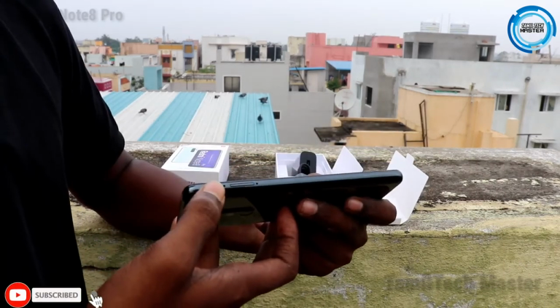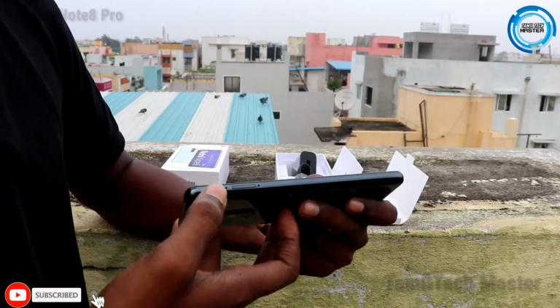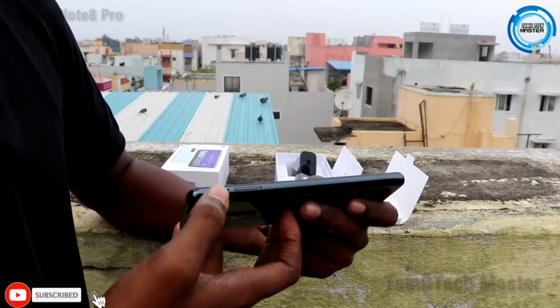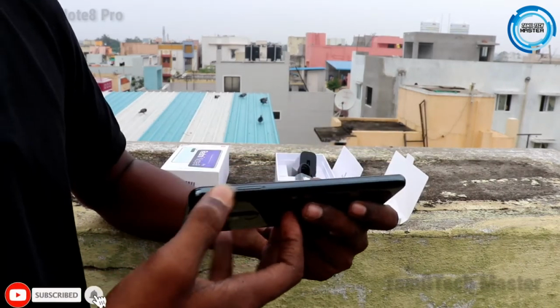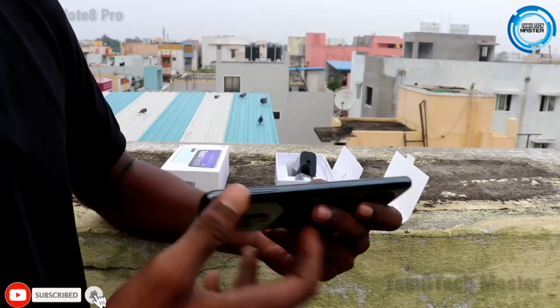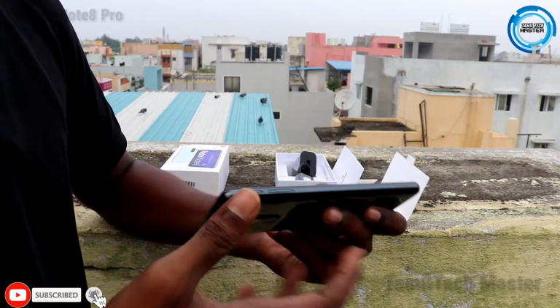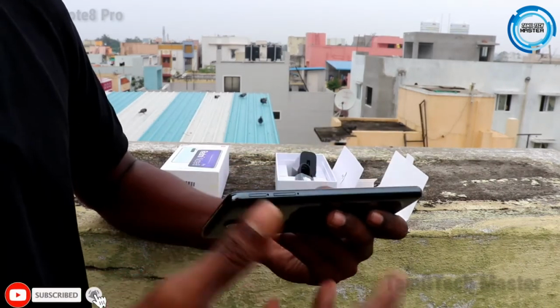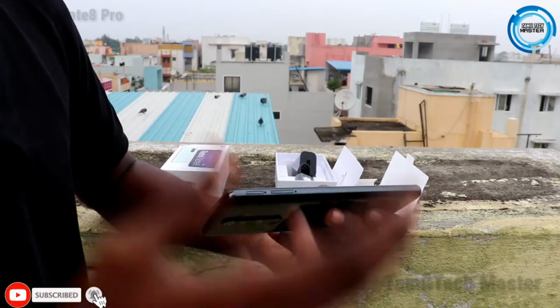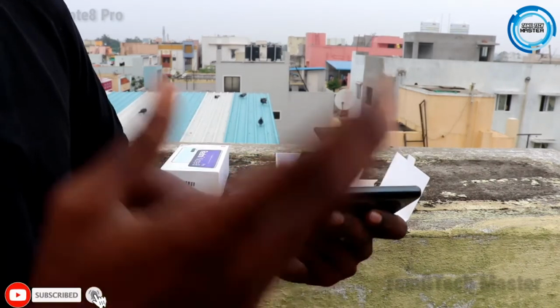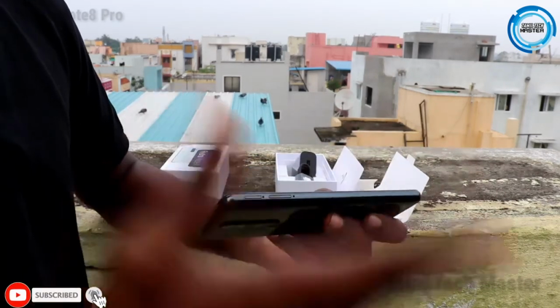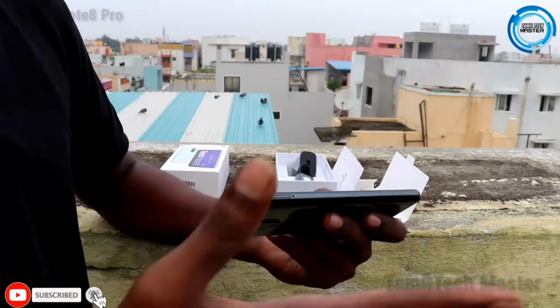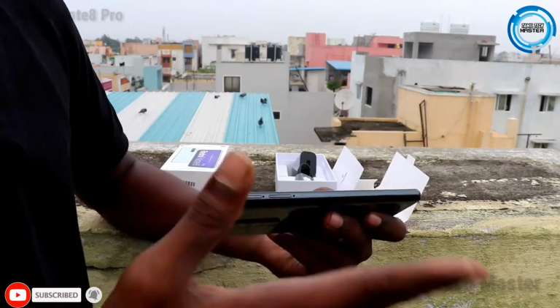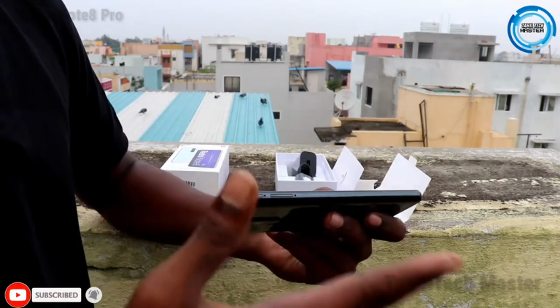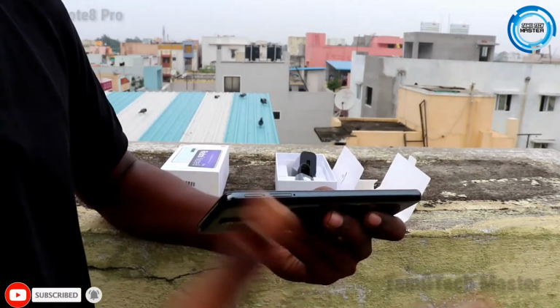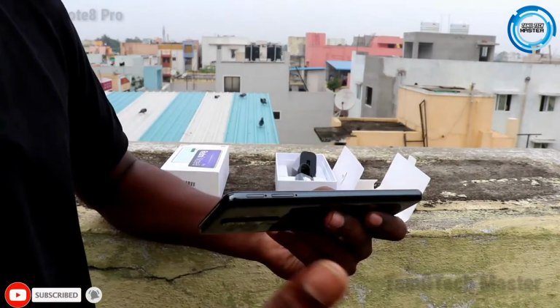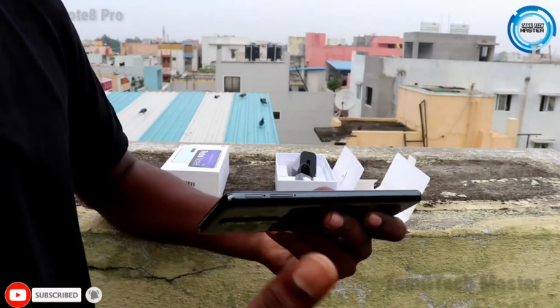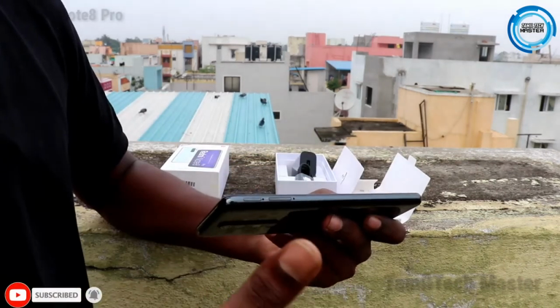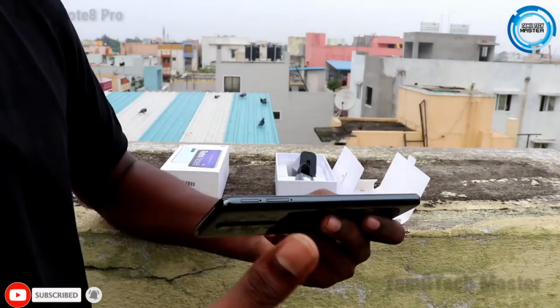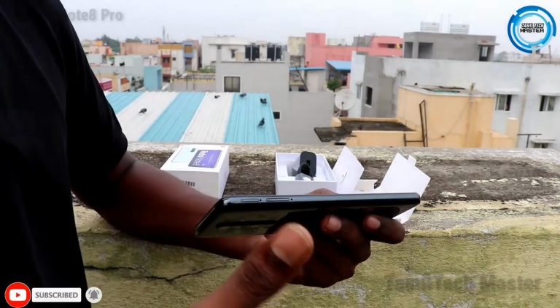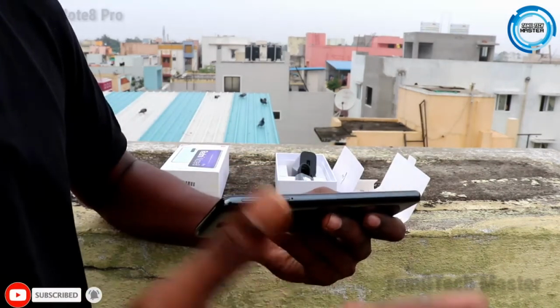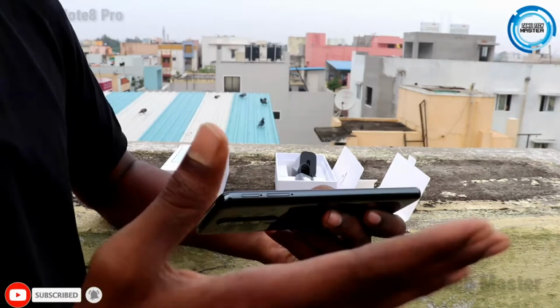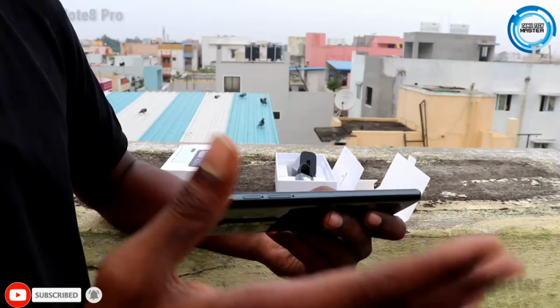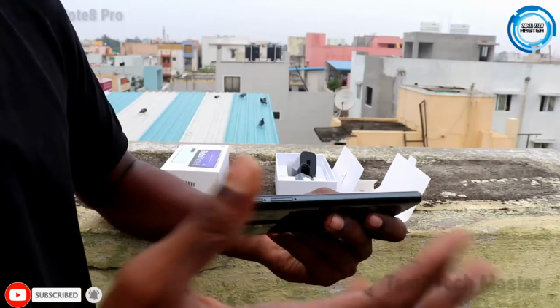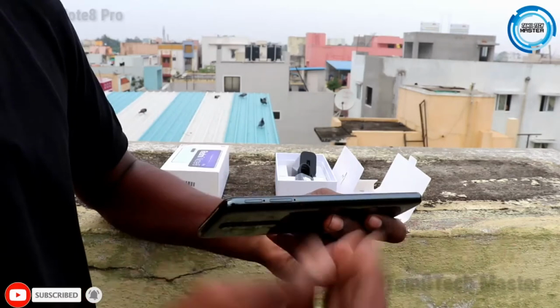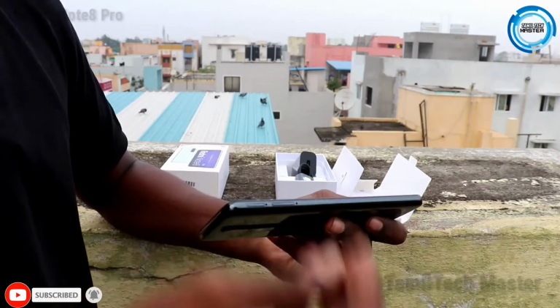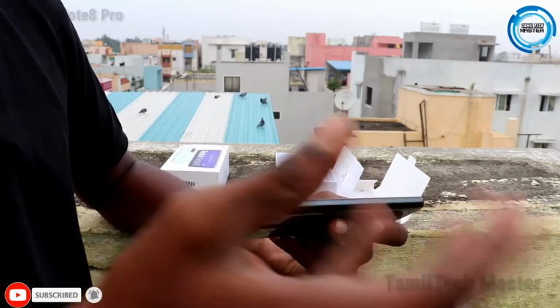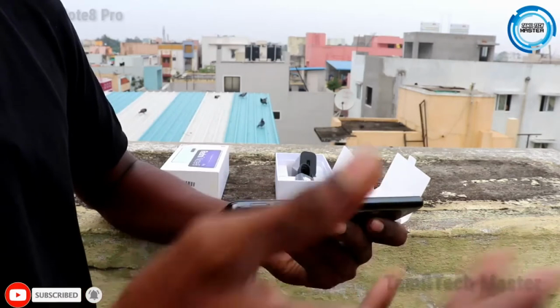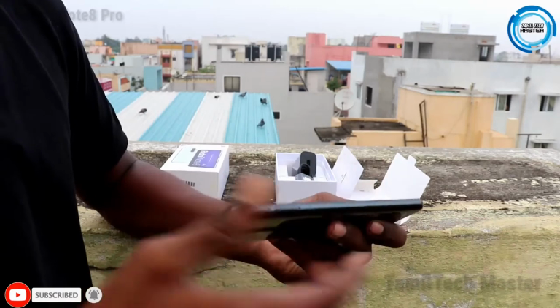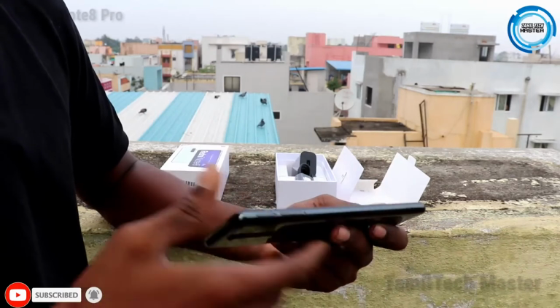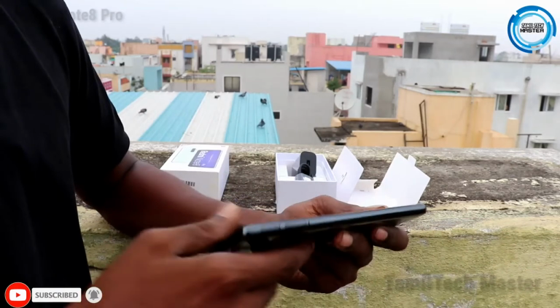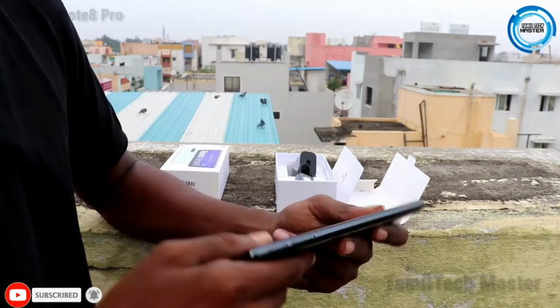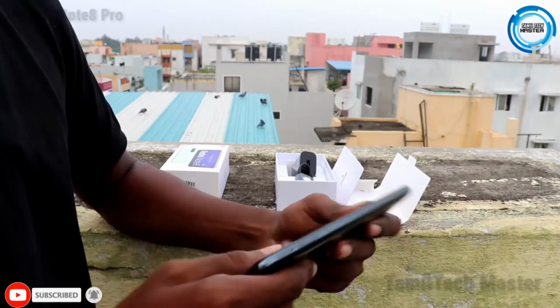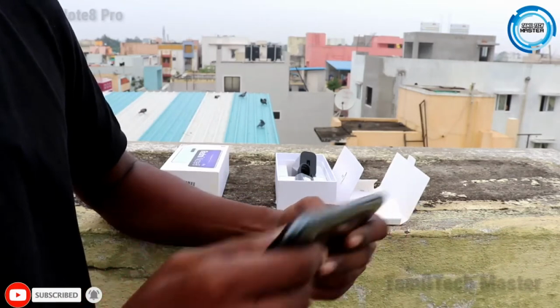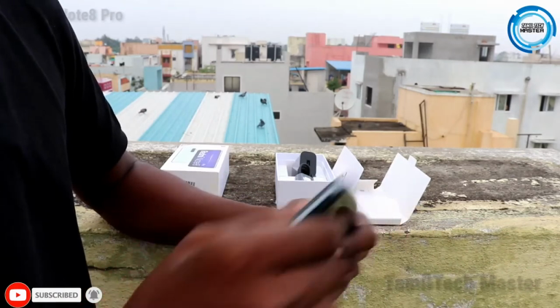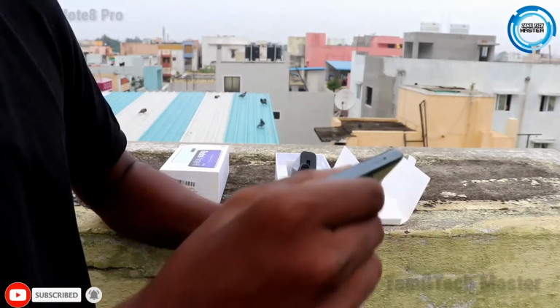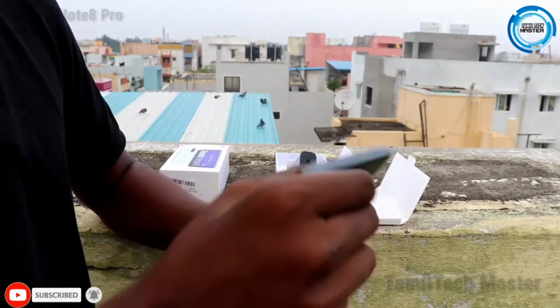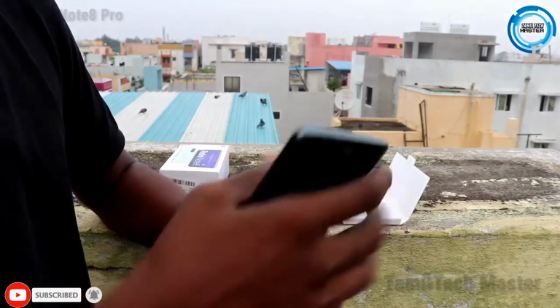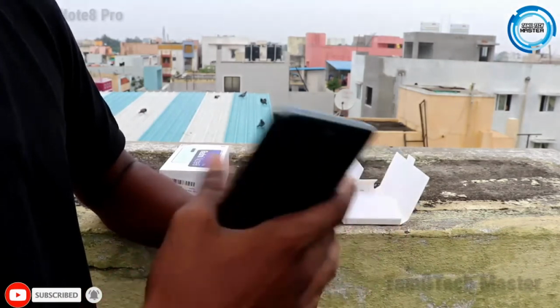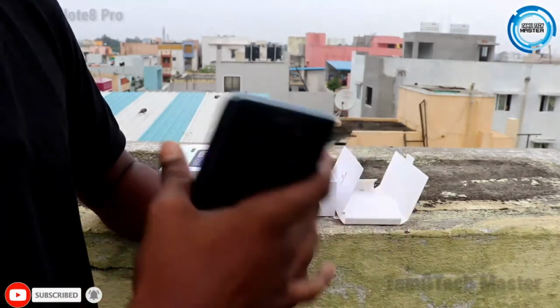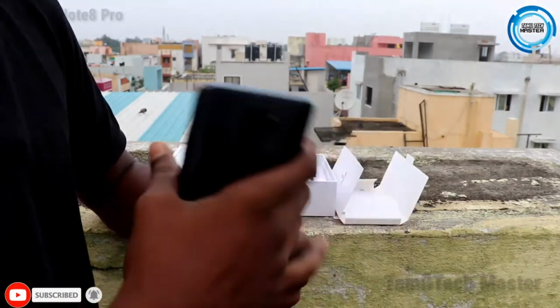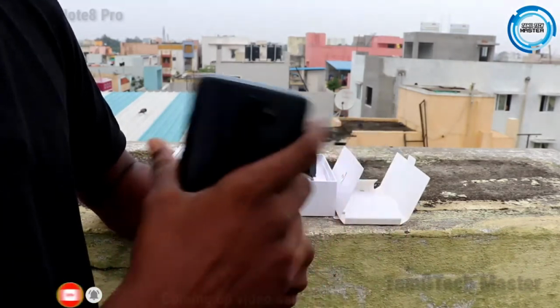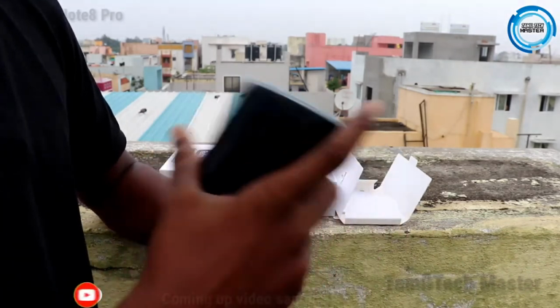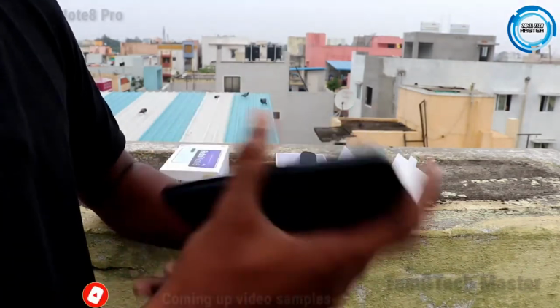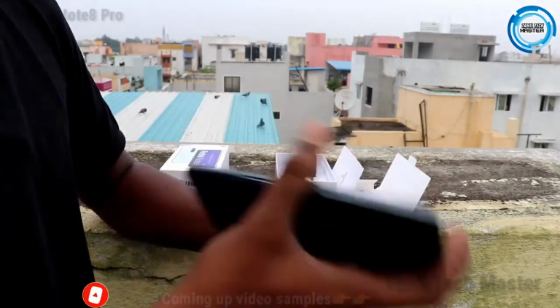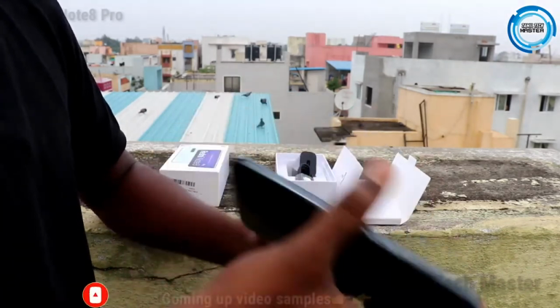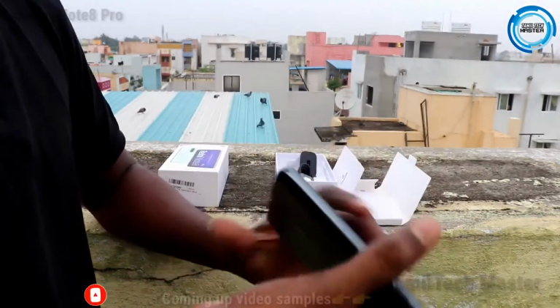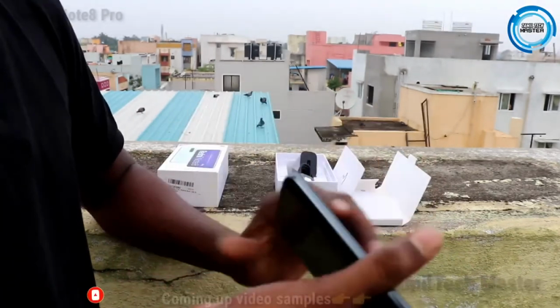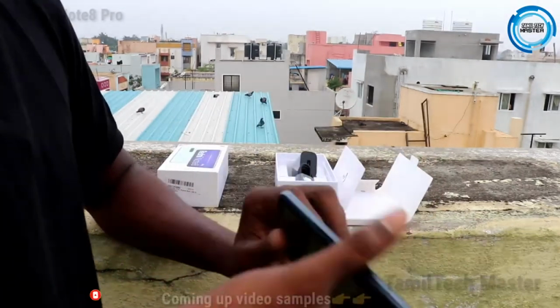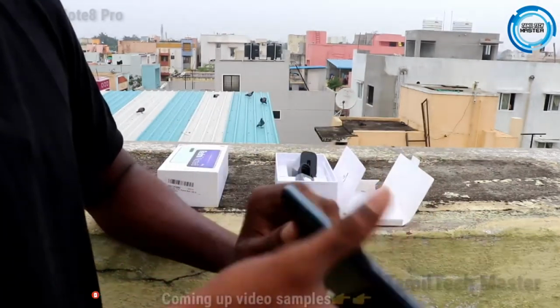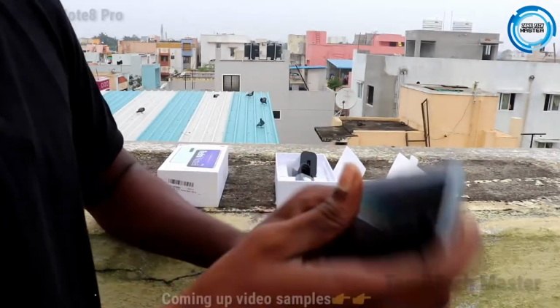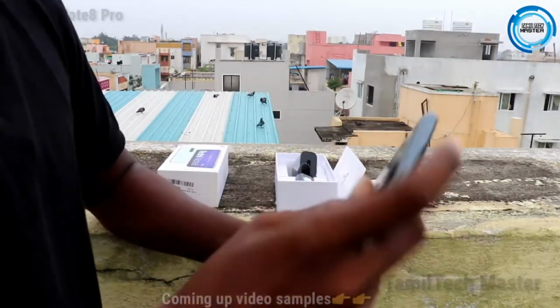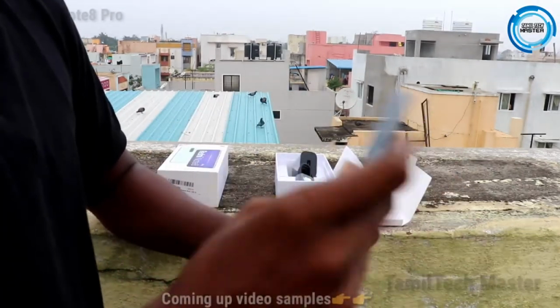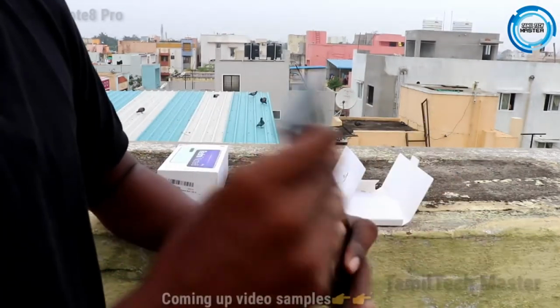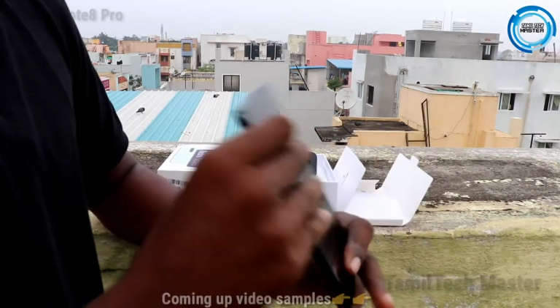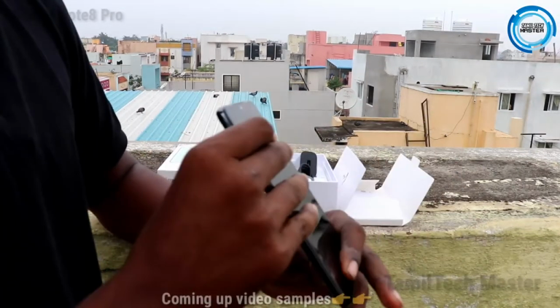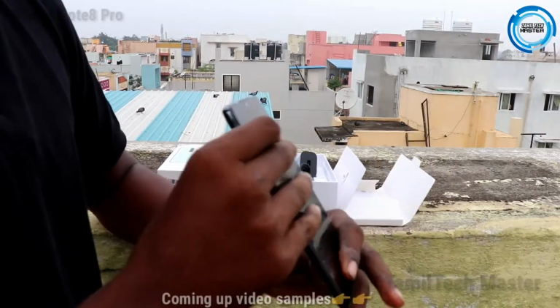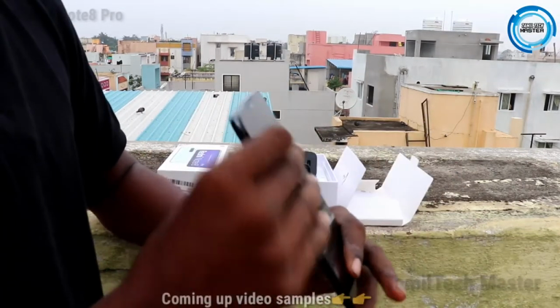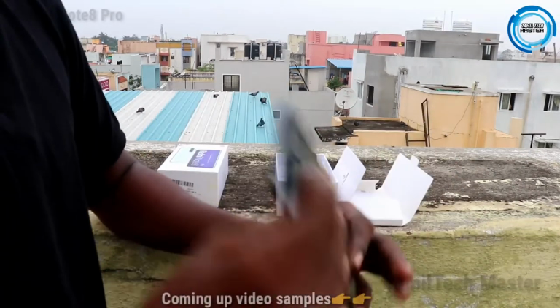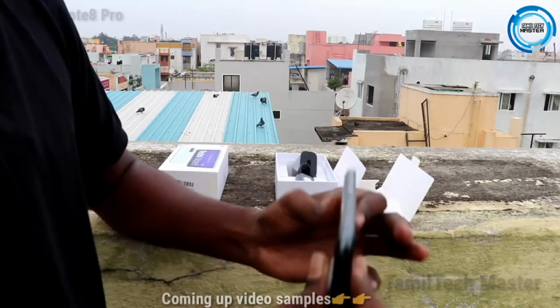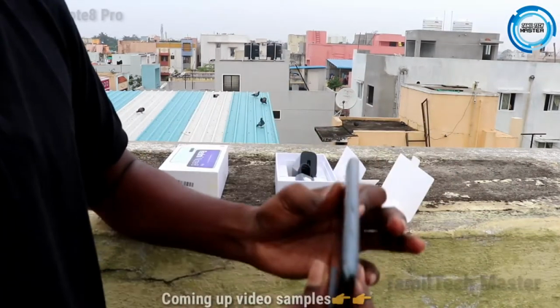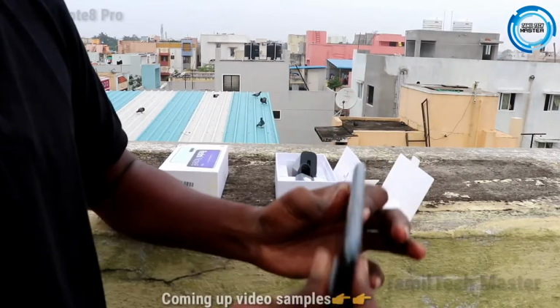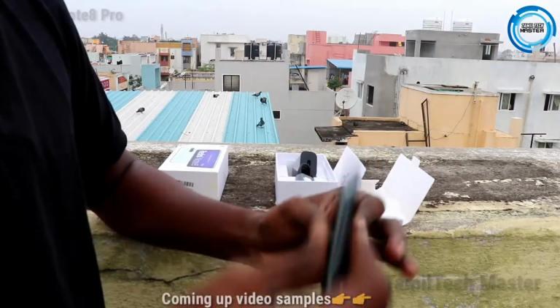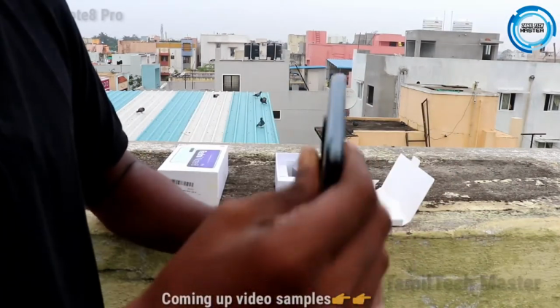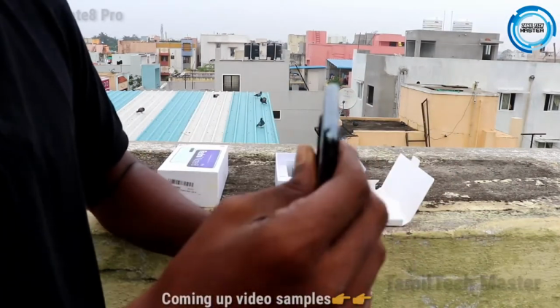There is a SIM tray. This is a triple SIM tray, which is not available on some smartphones.